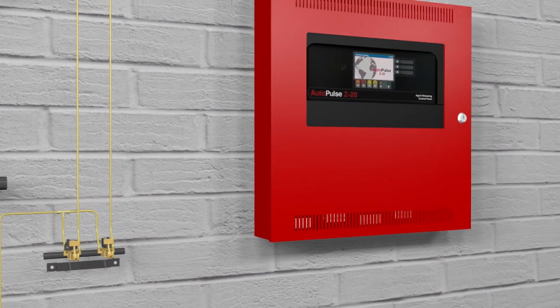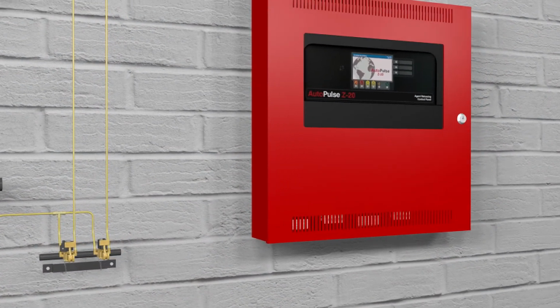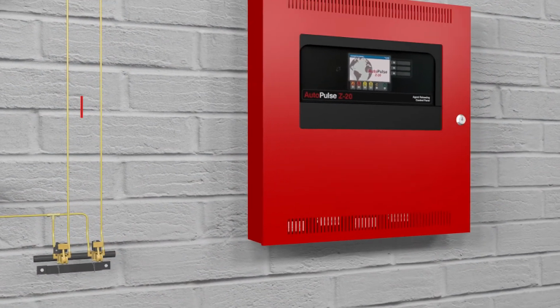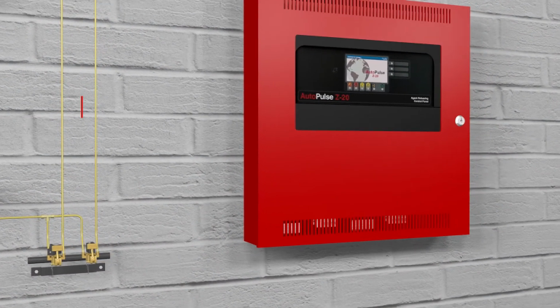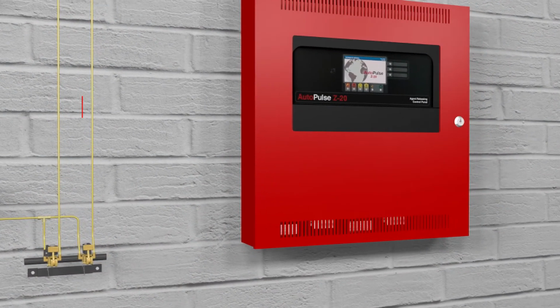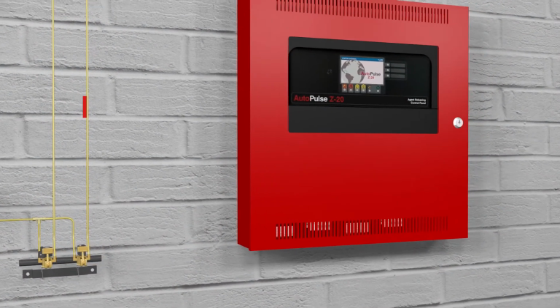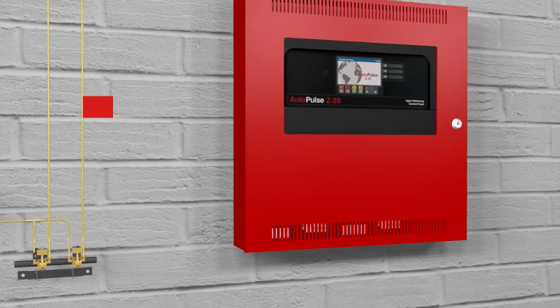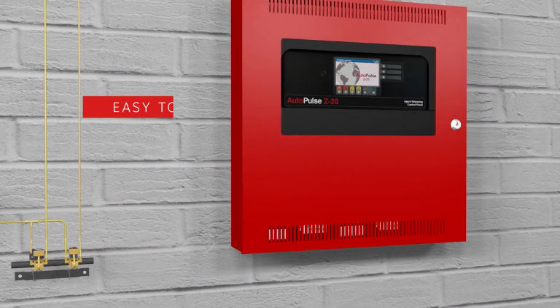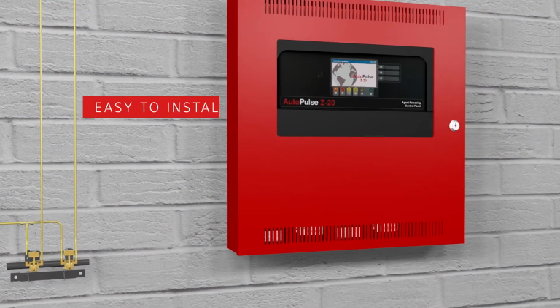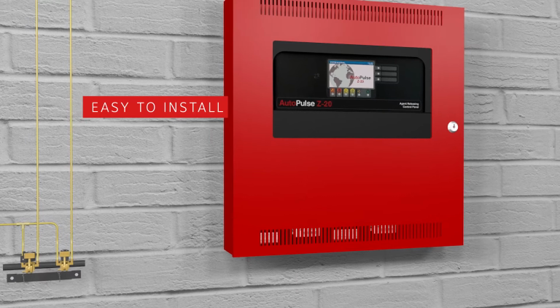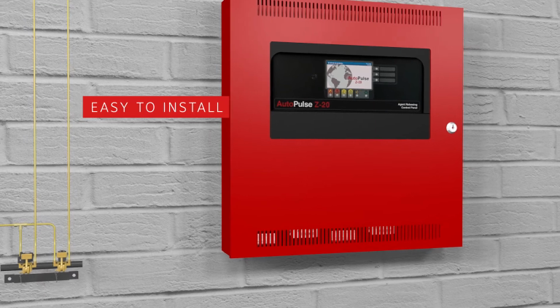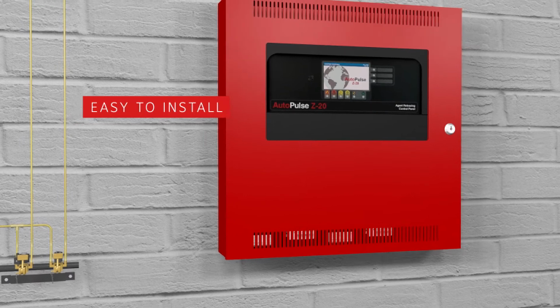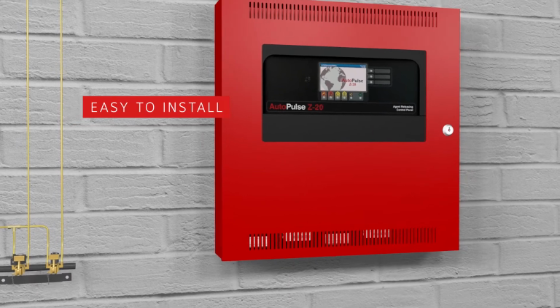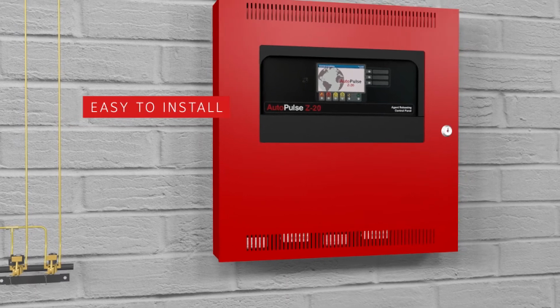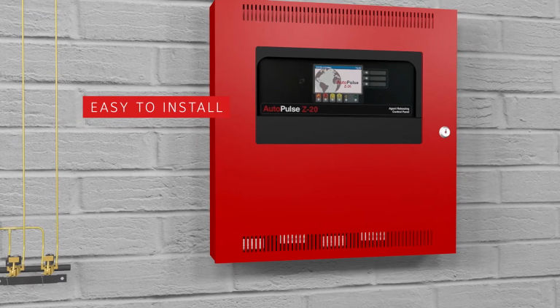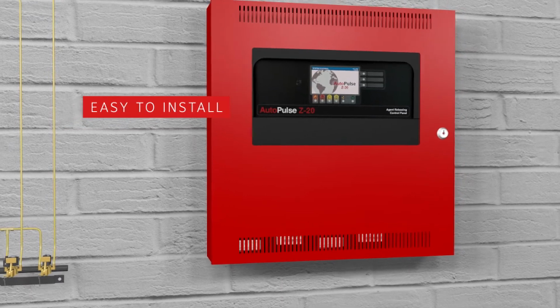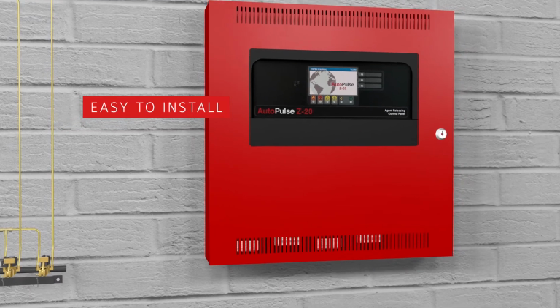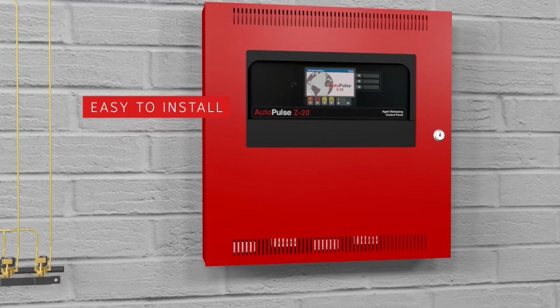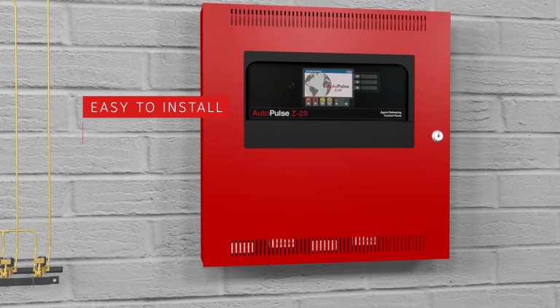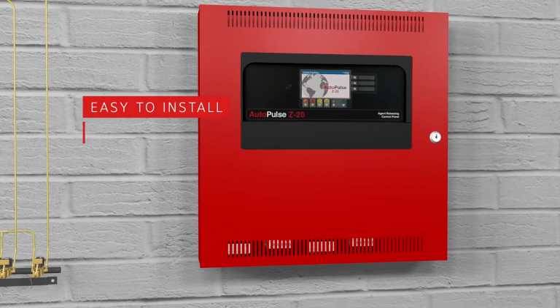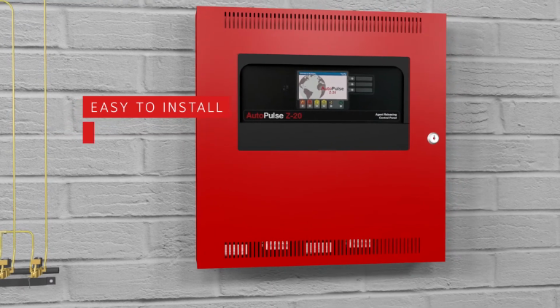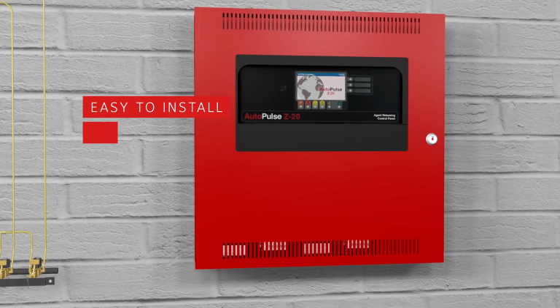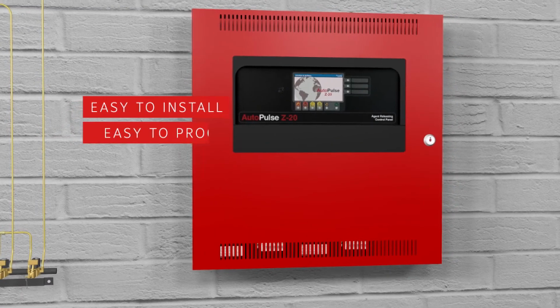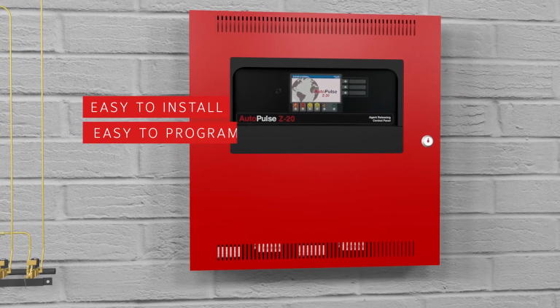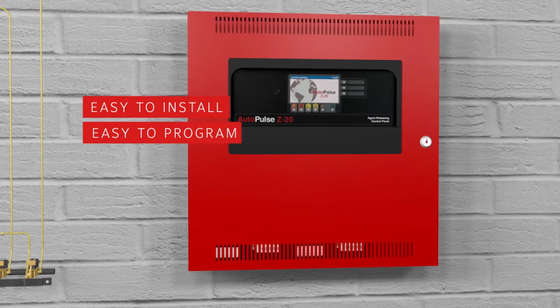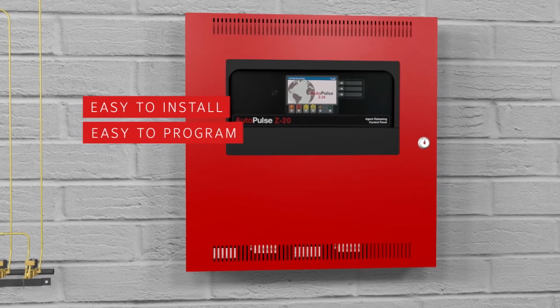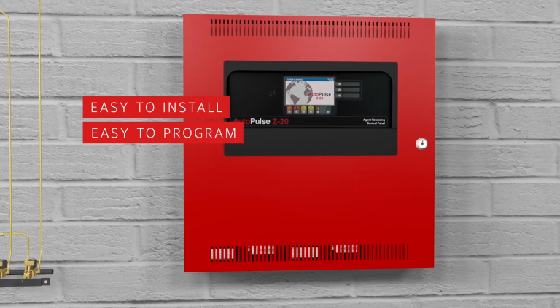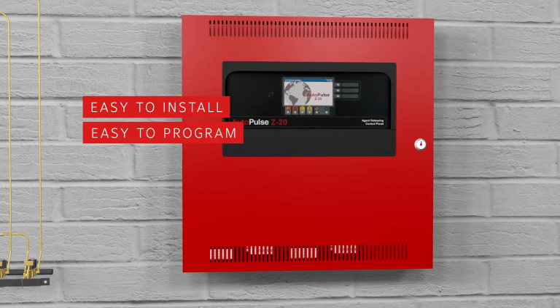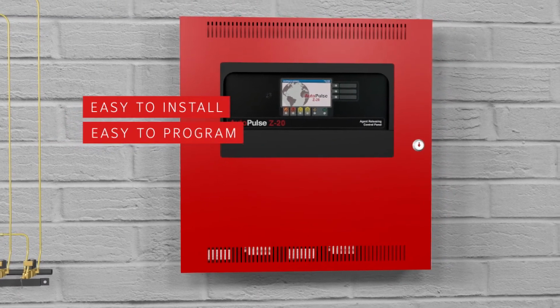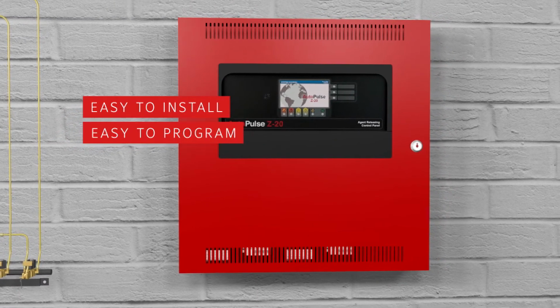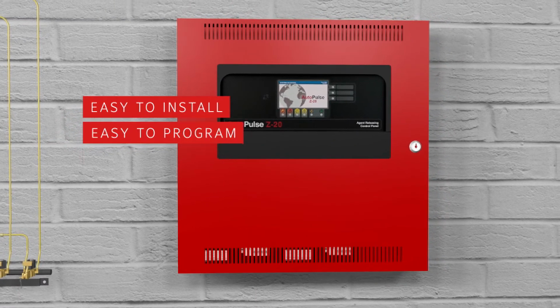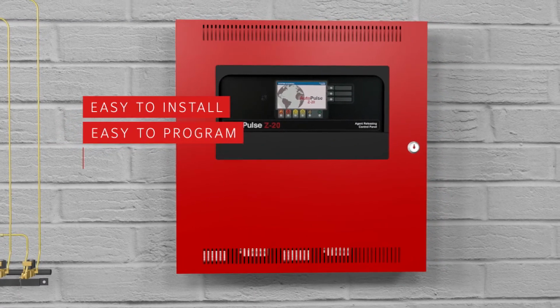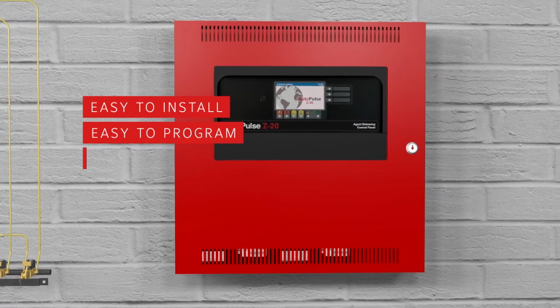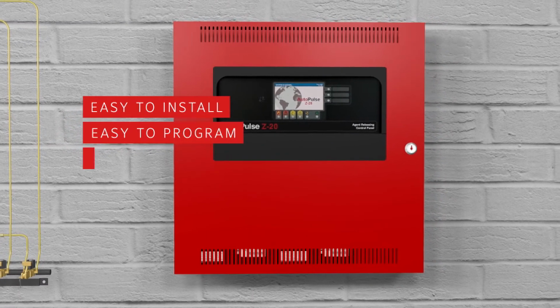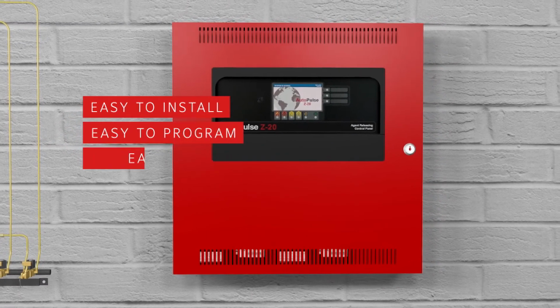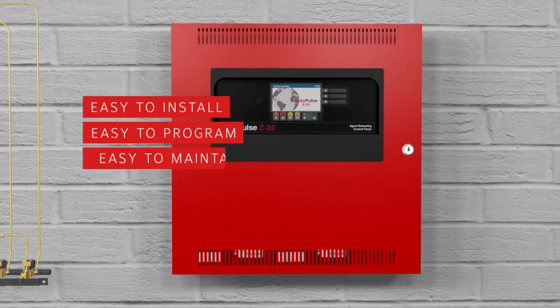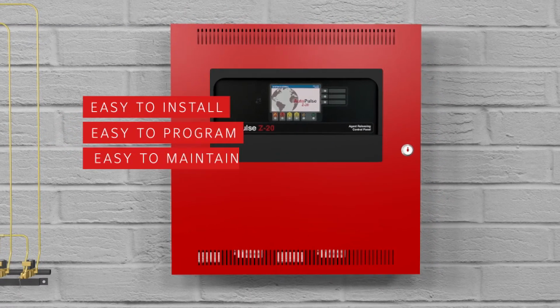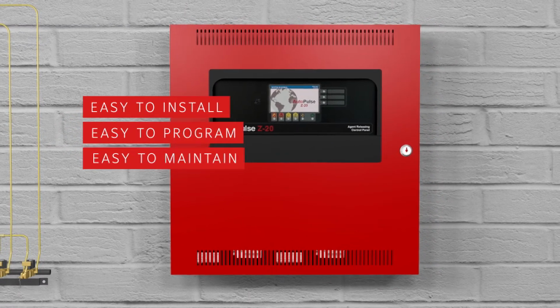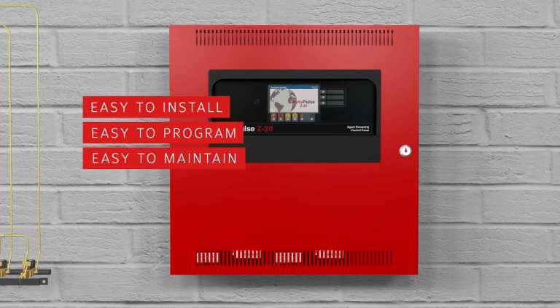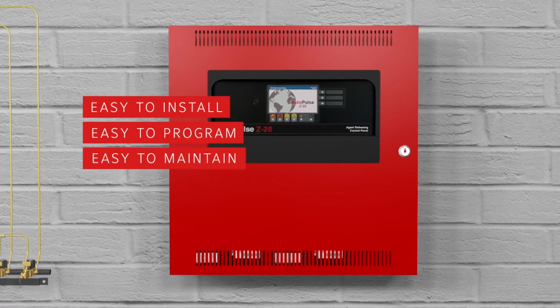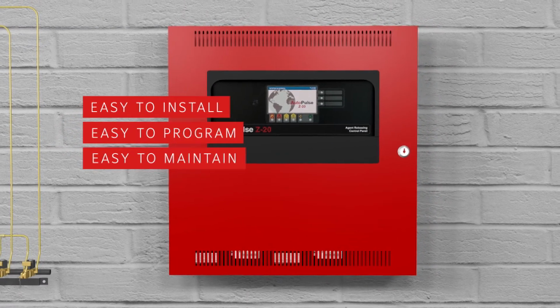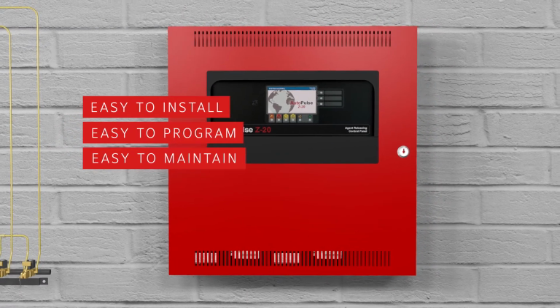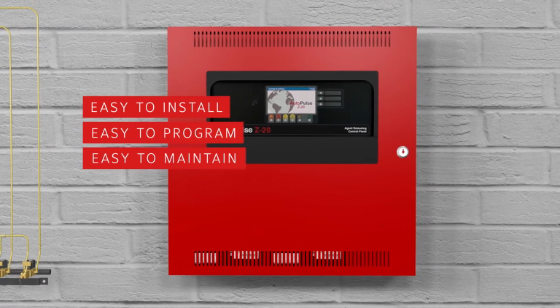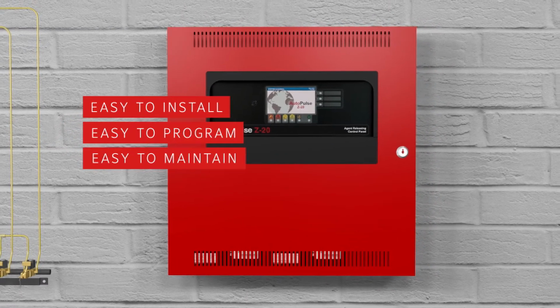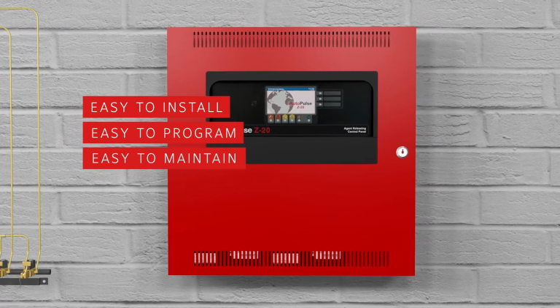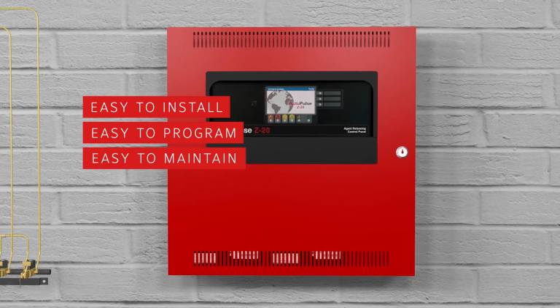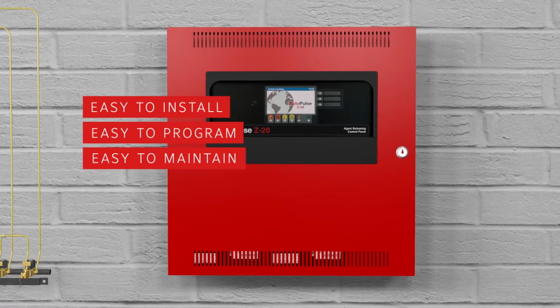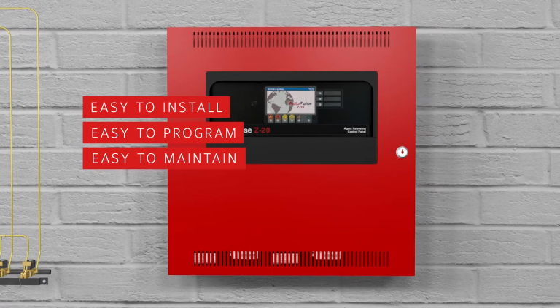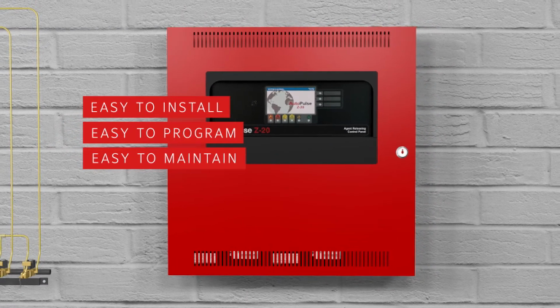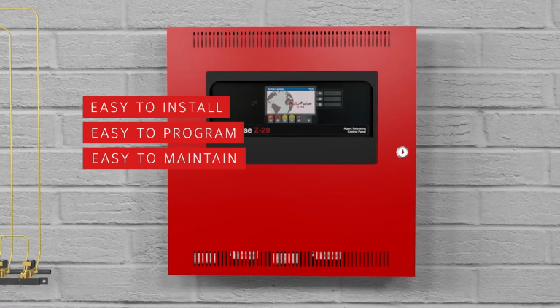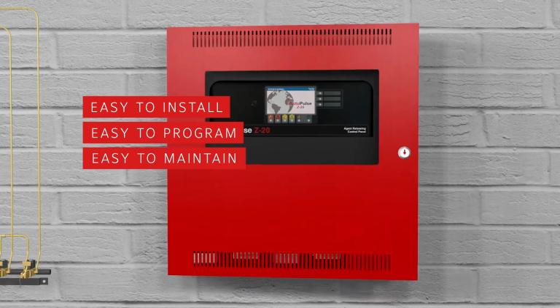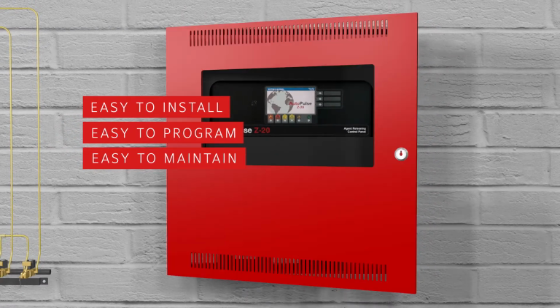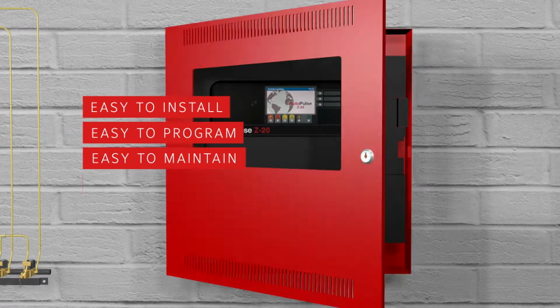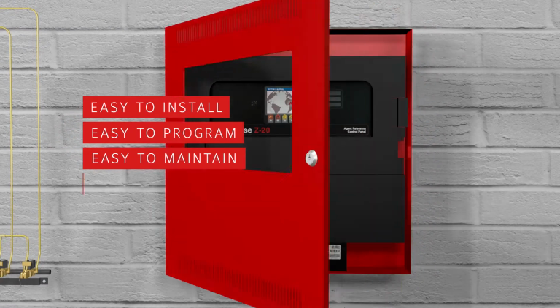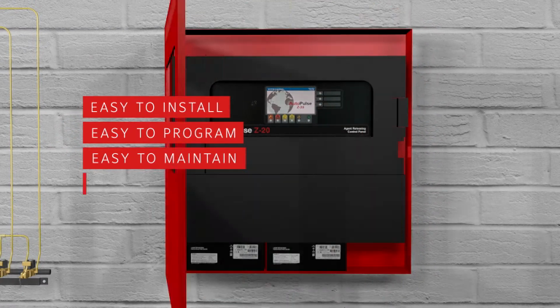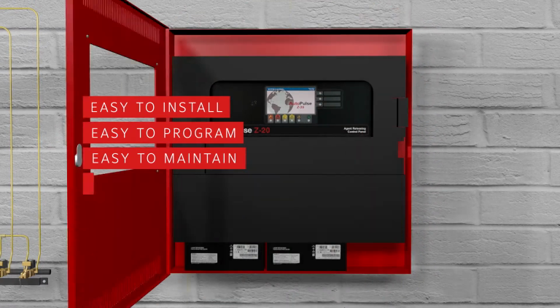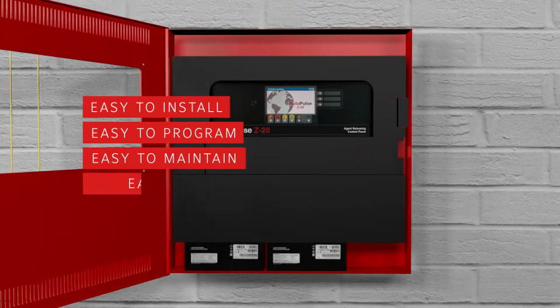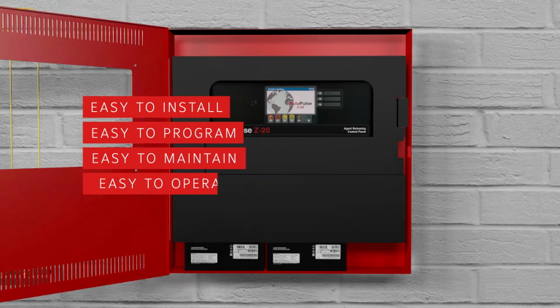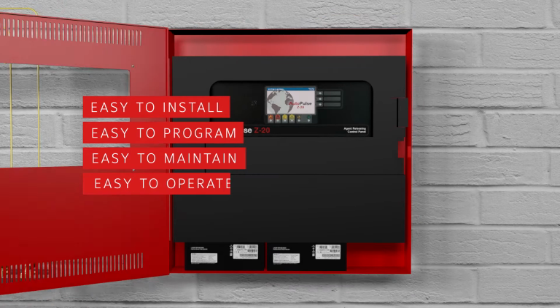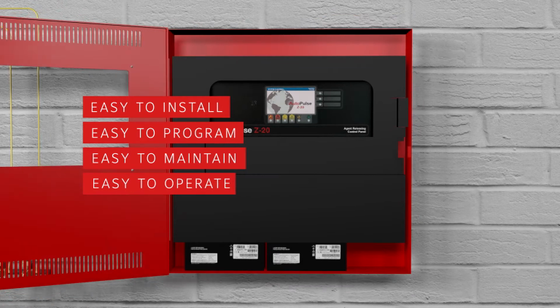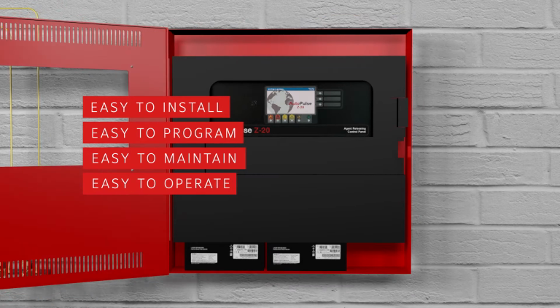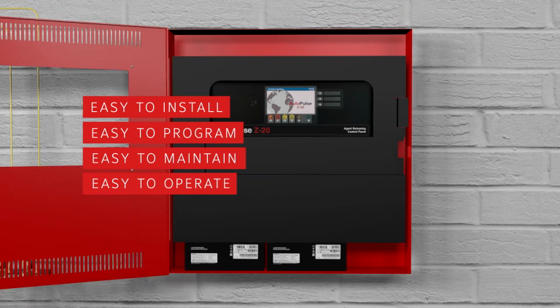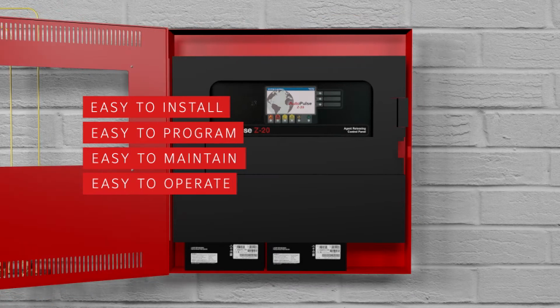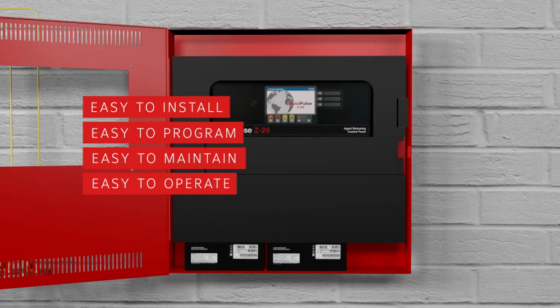Easy to install, easy to program, easy to maintain, and importantly, easy to operate.